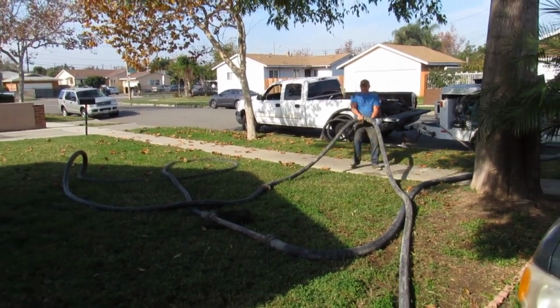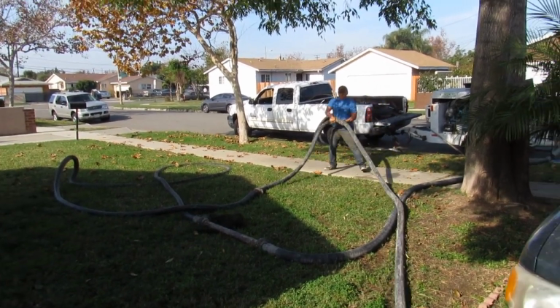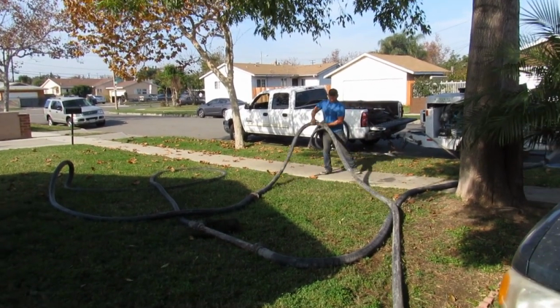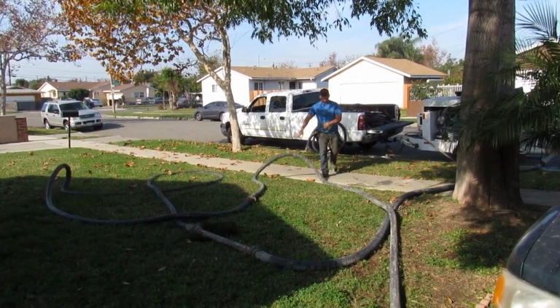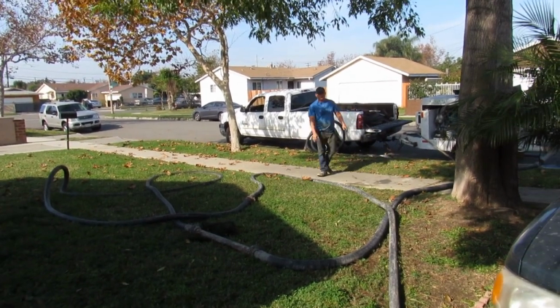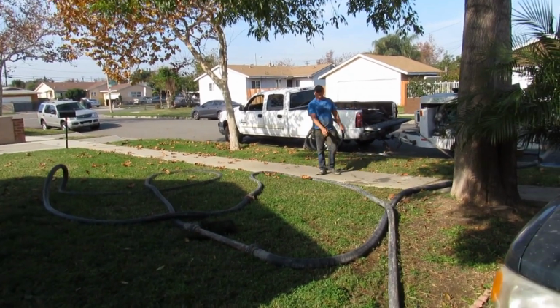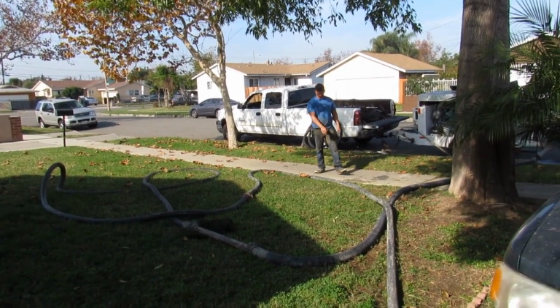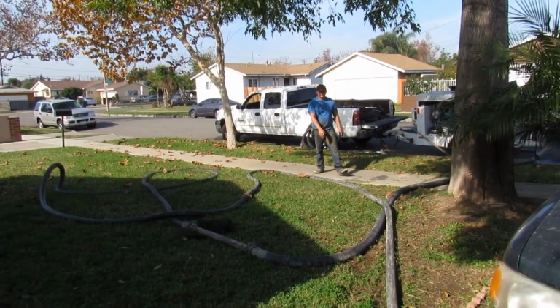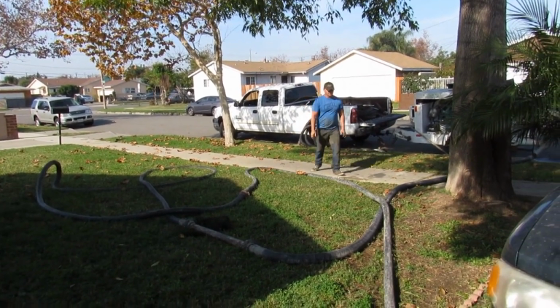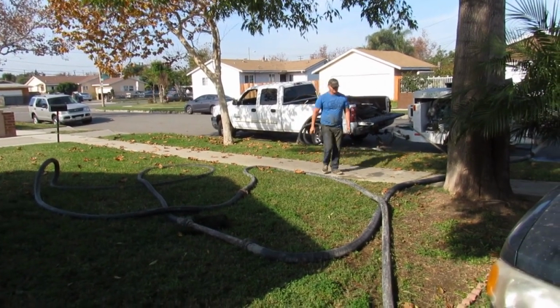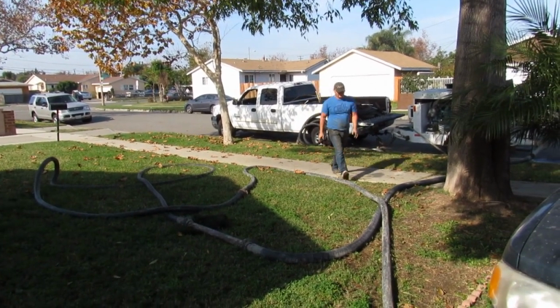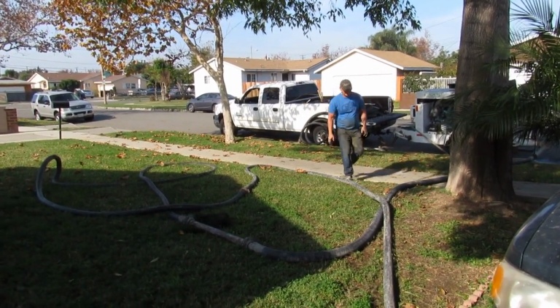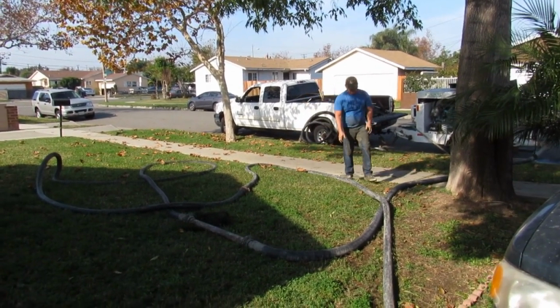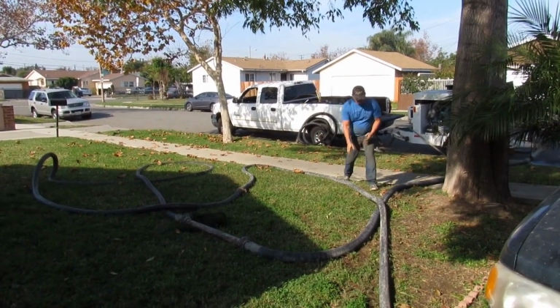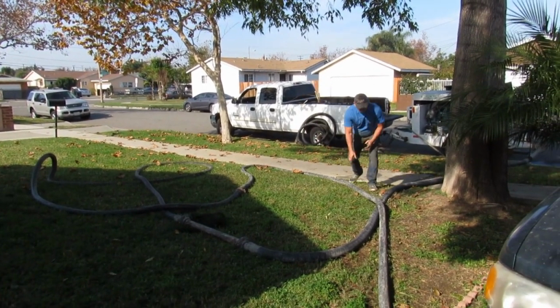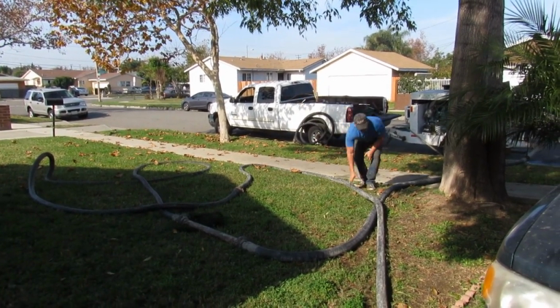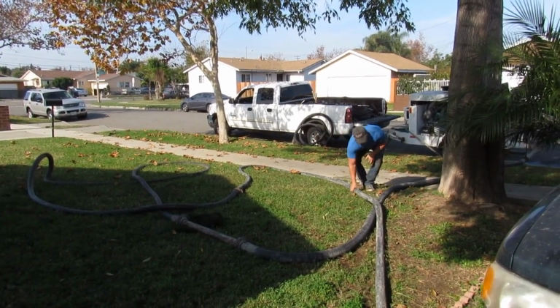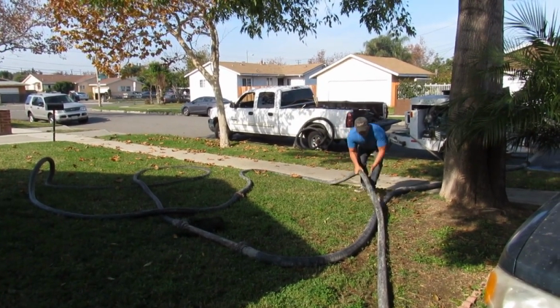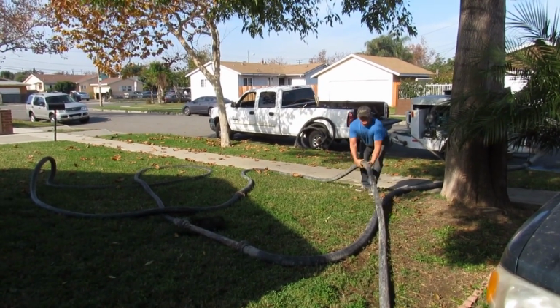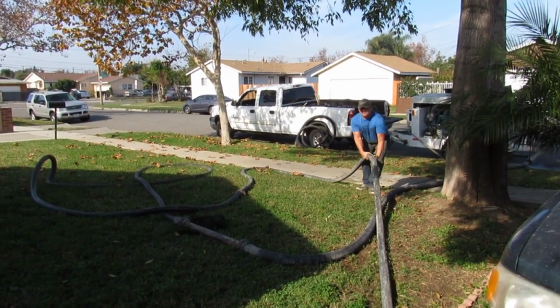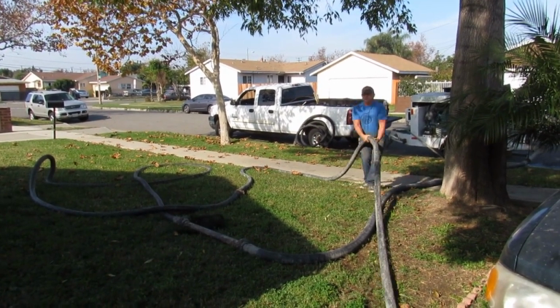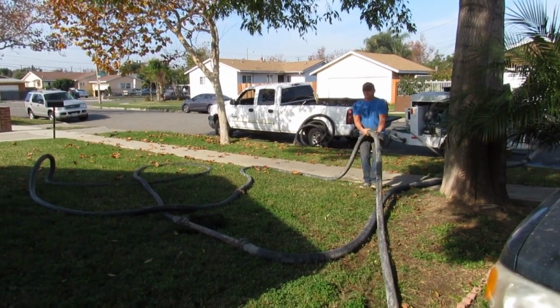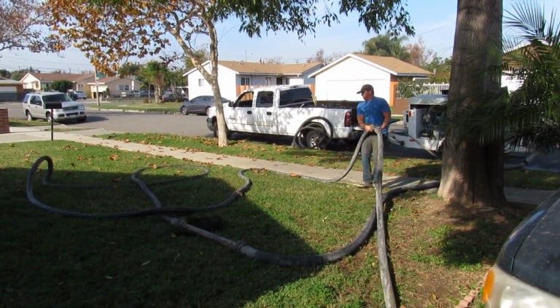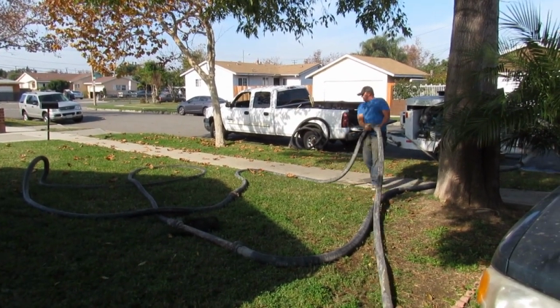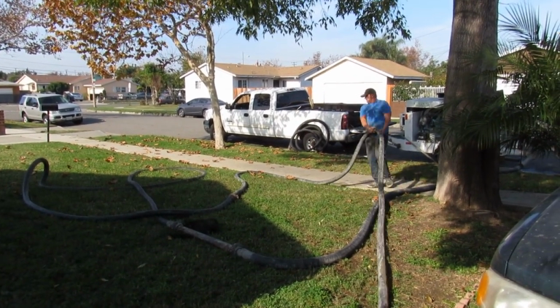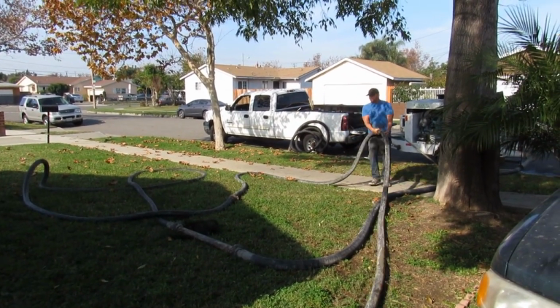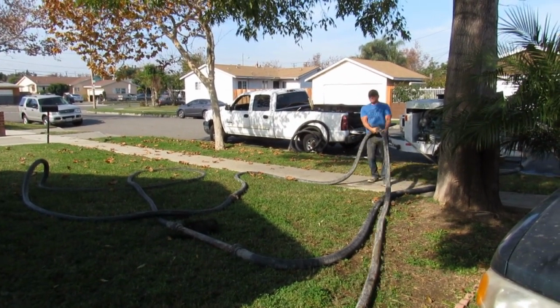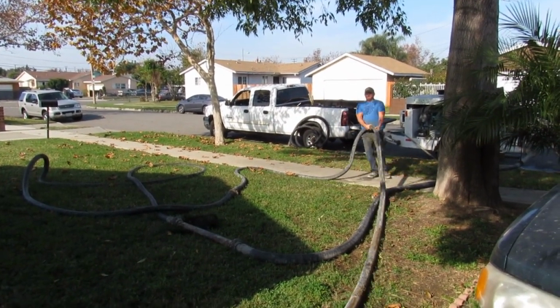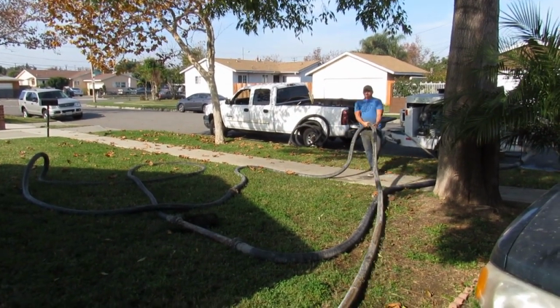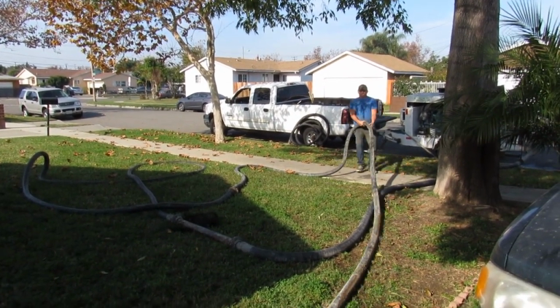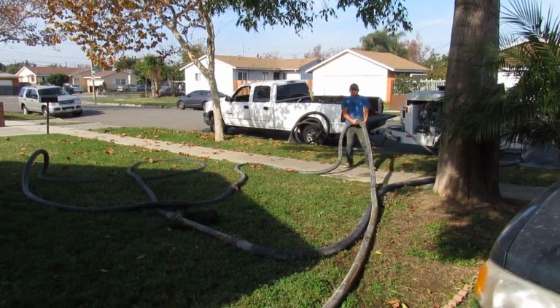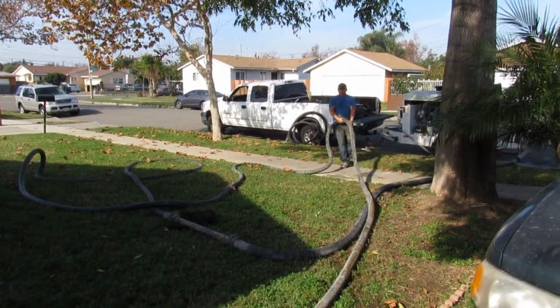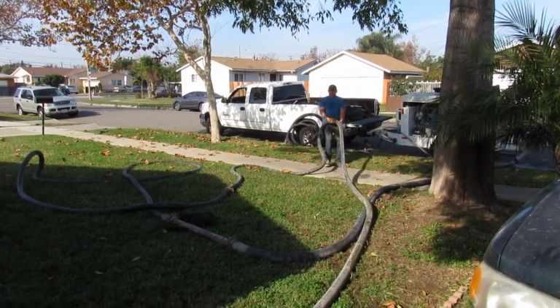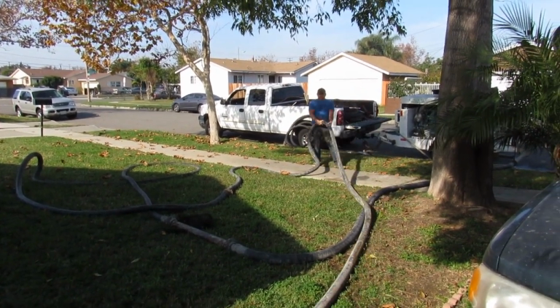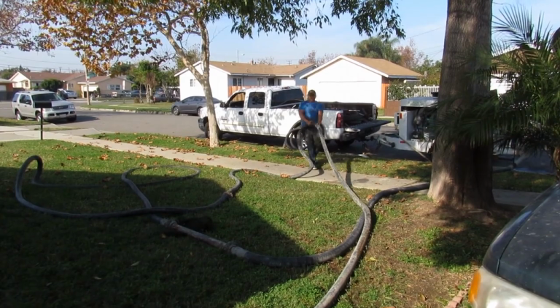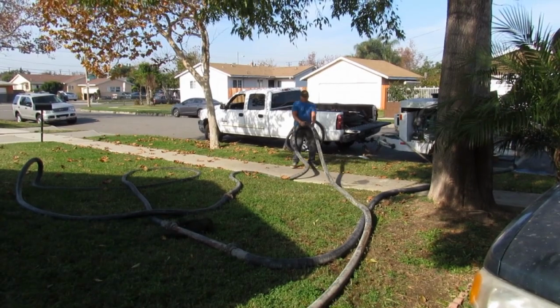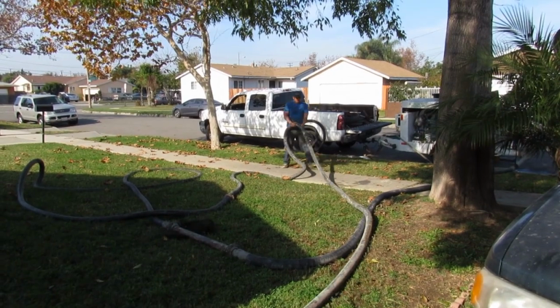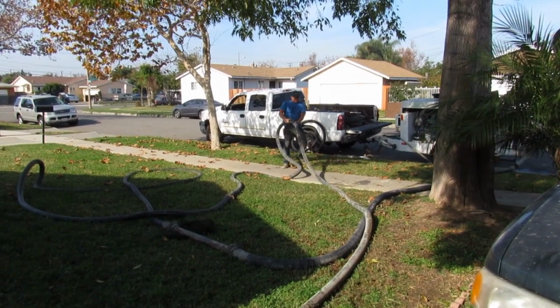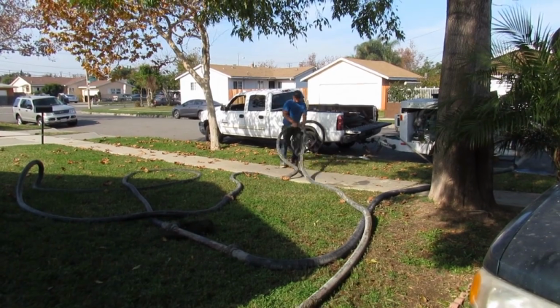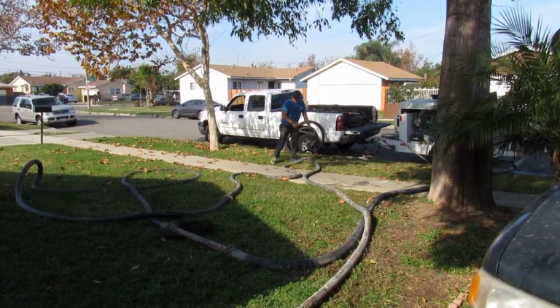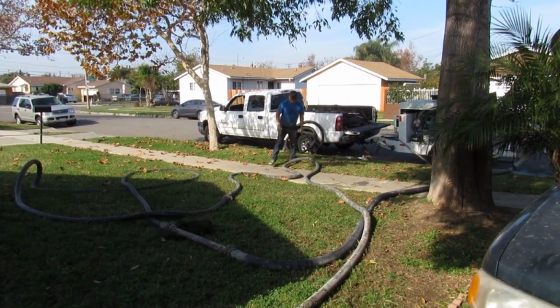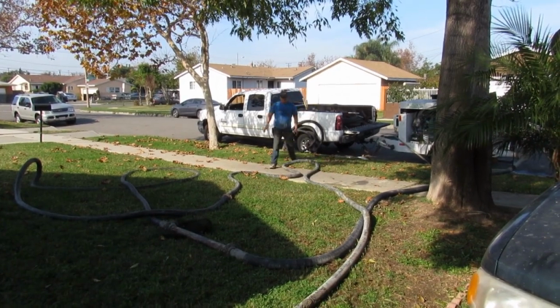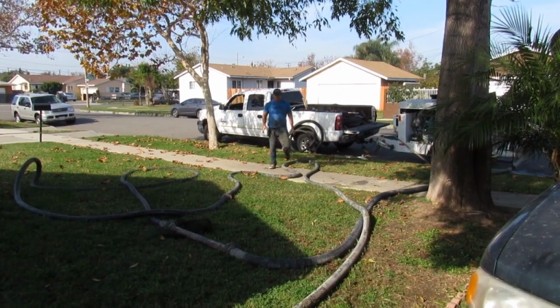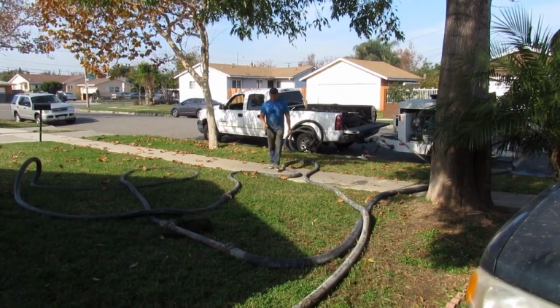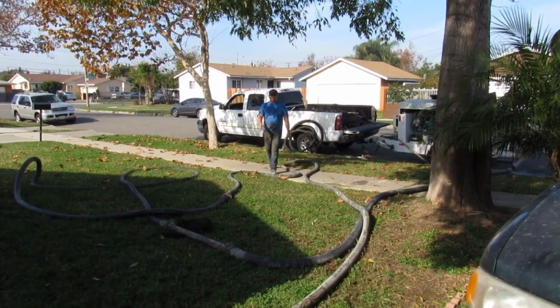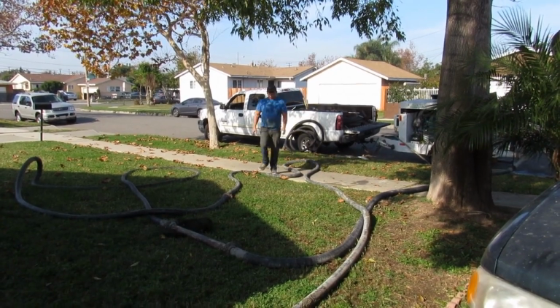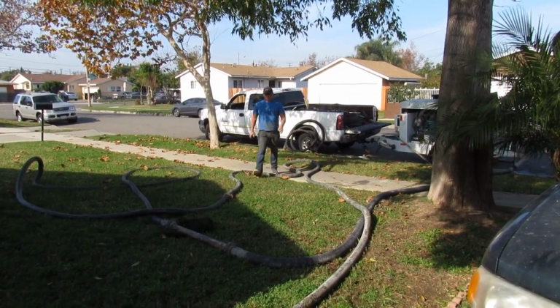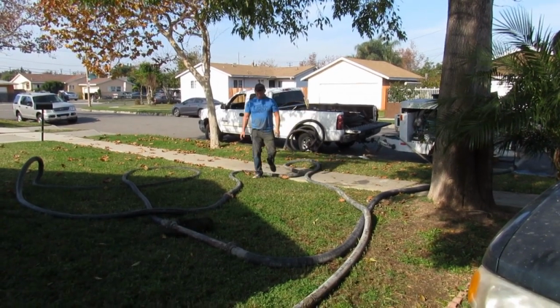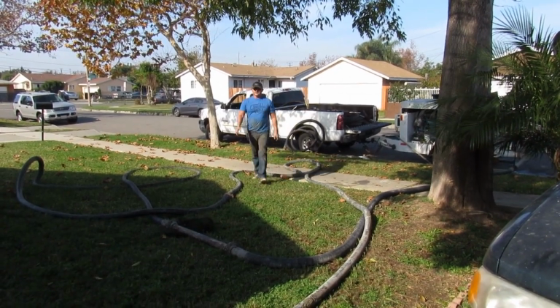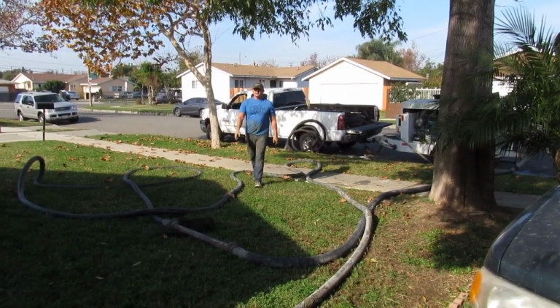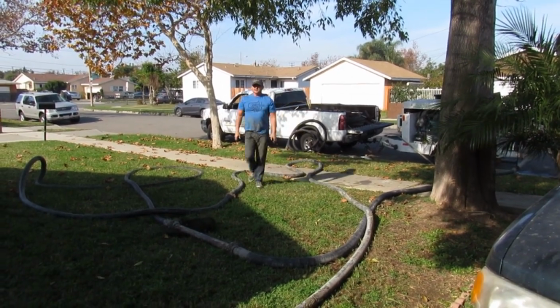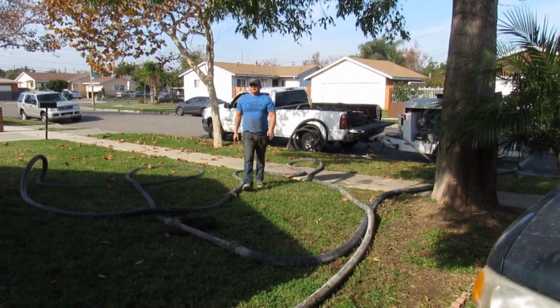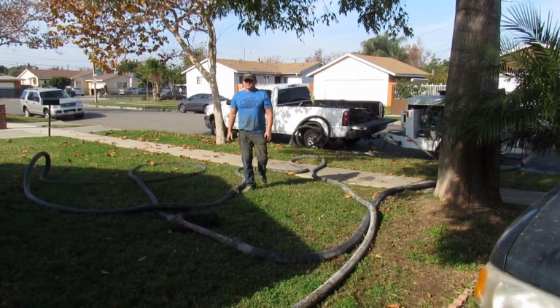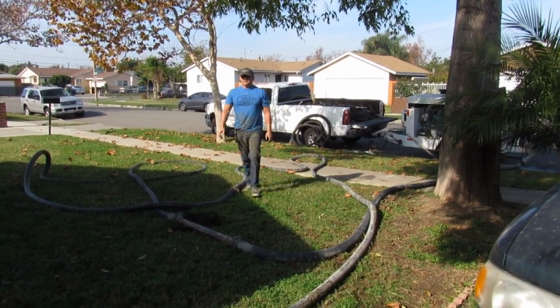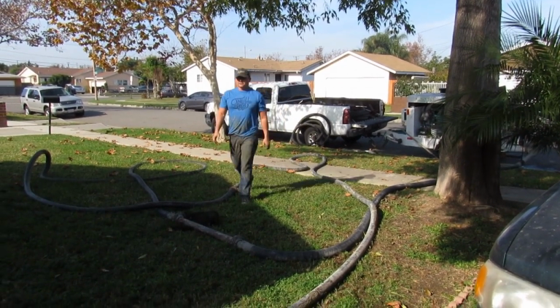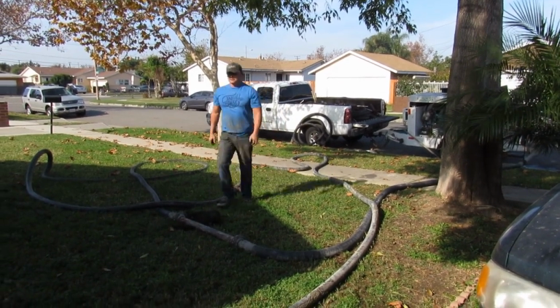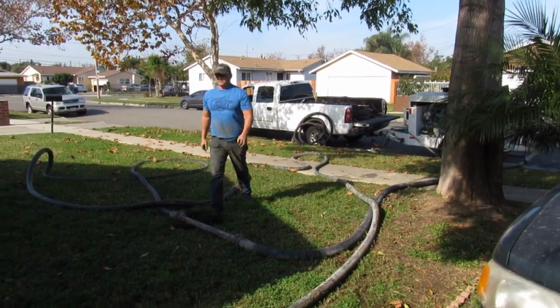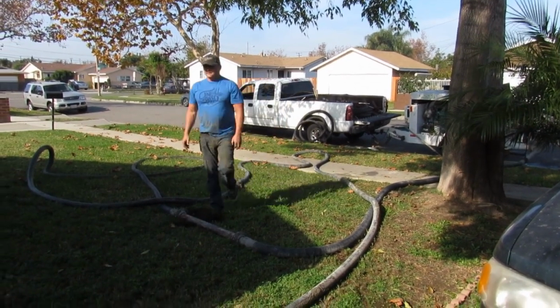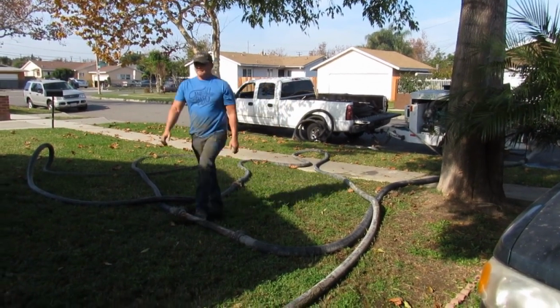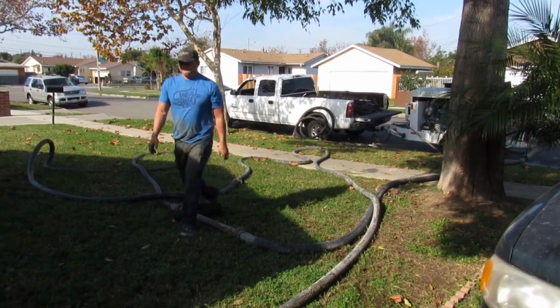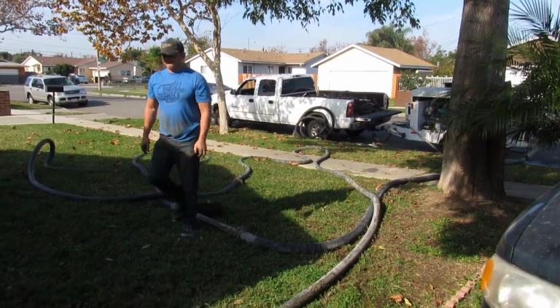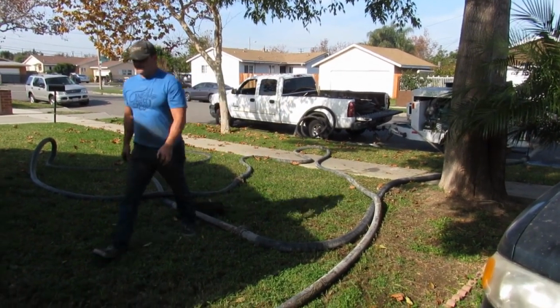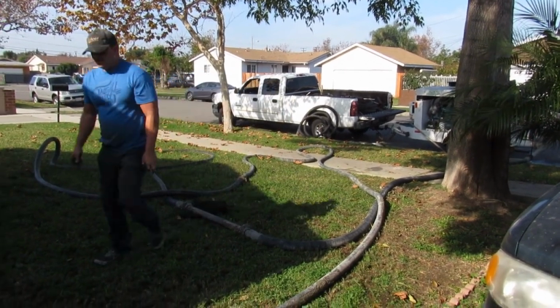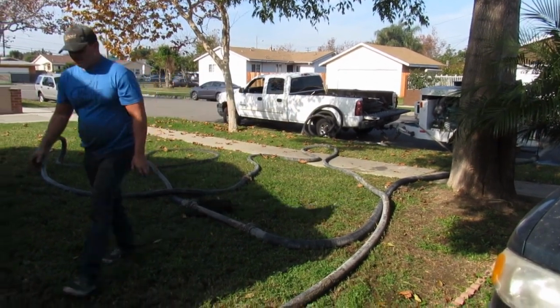Here I am pulling the hose out. Once you pull it for a certain amount of time, you can just manhandle it.